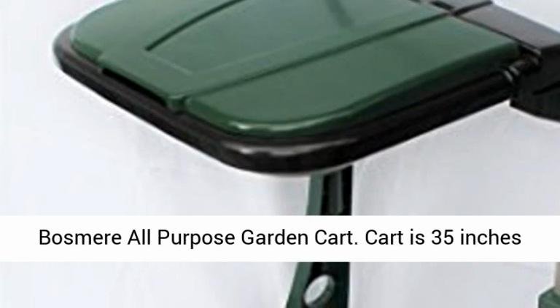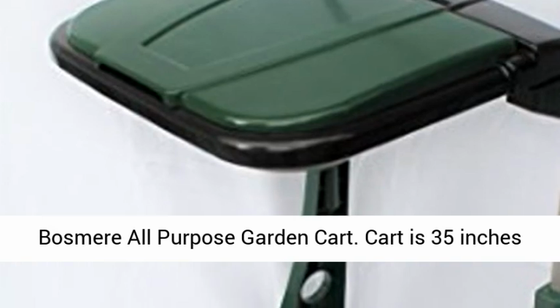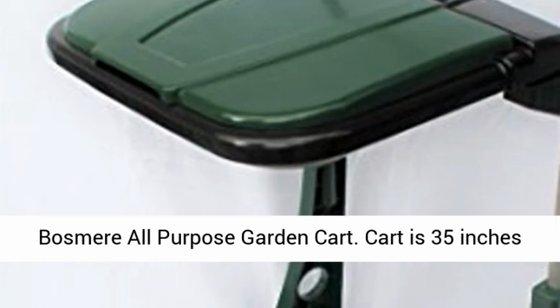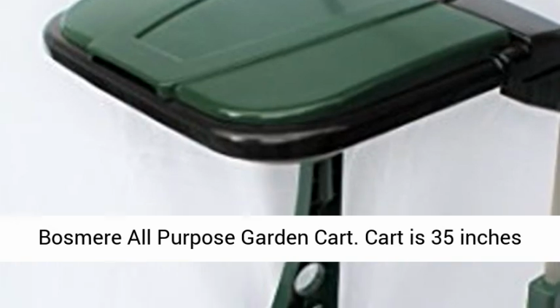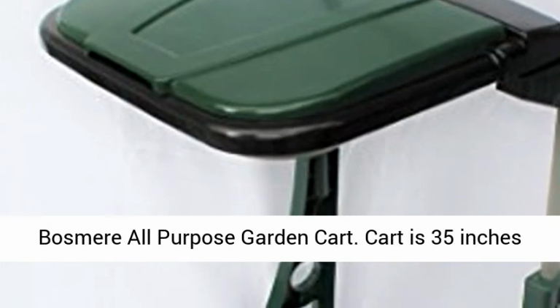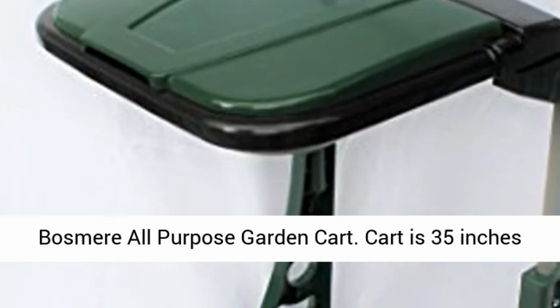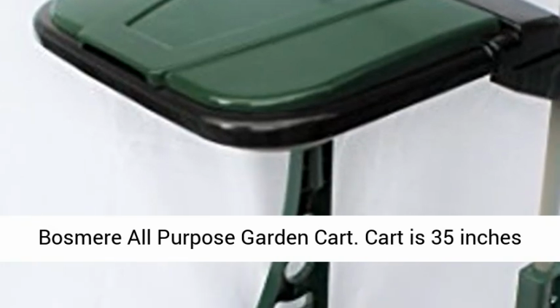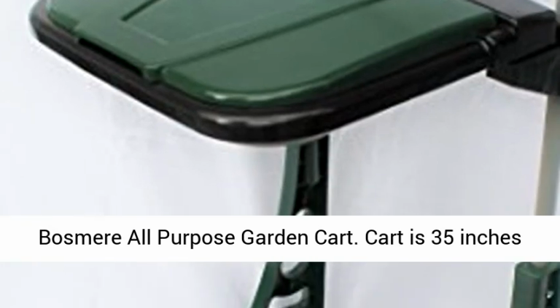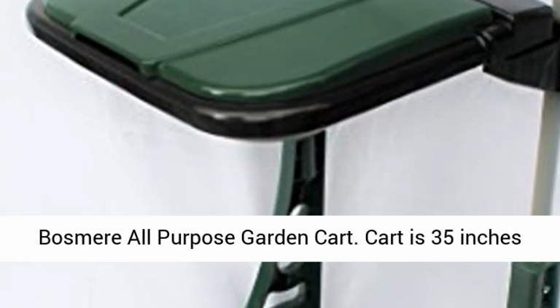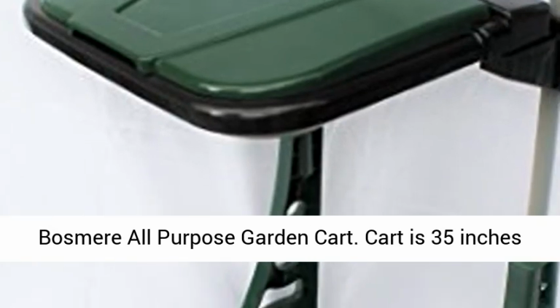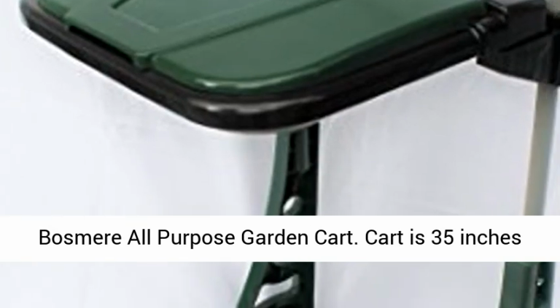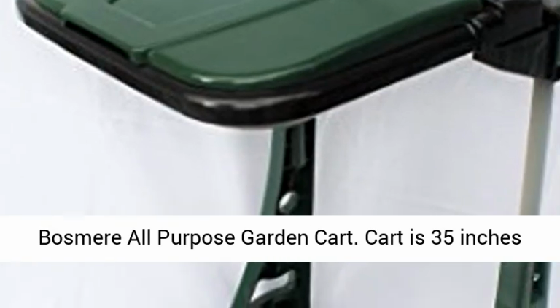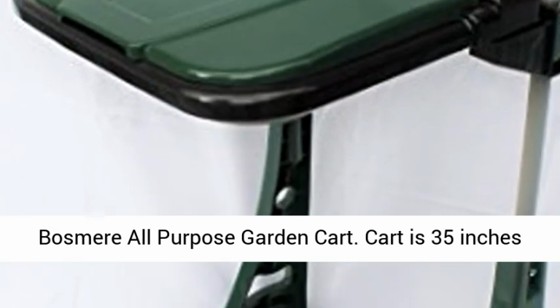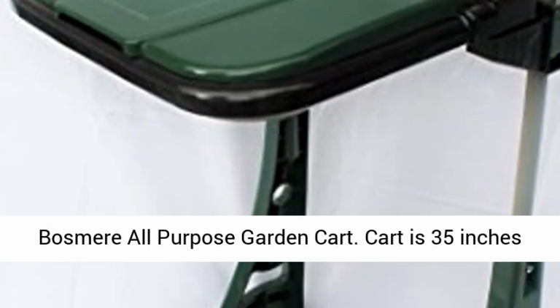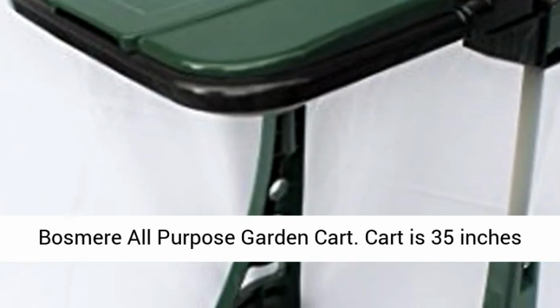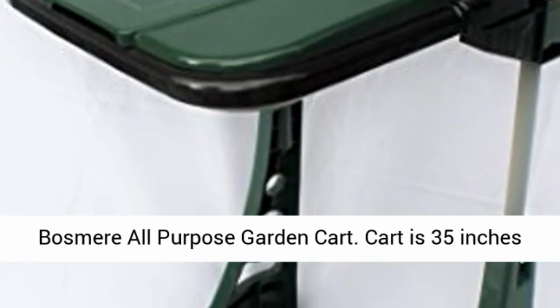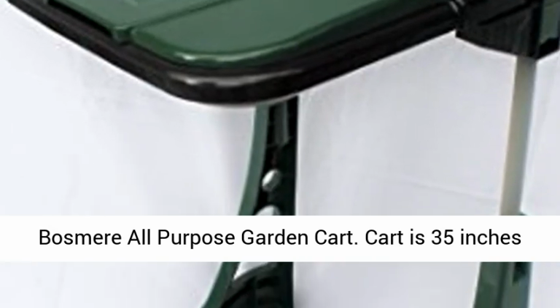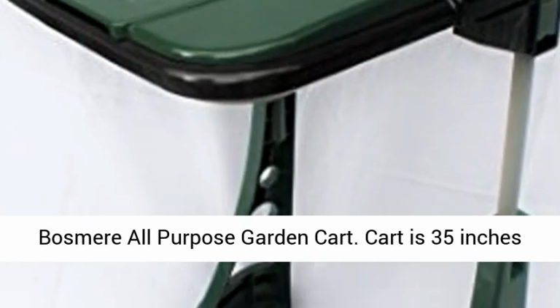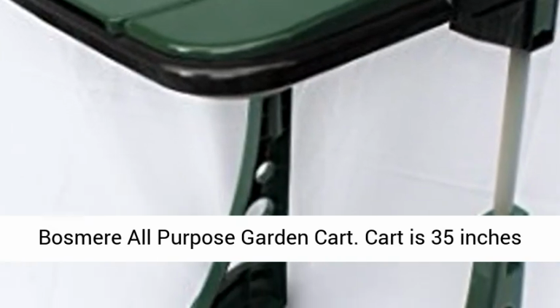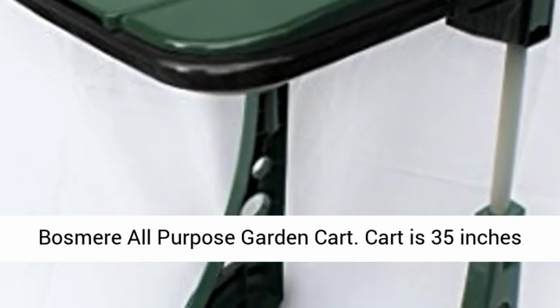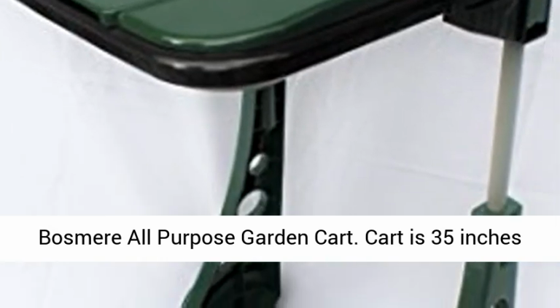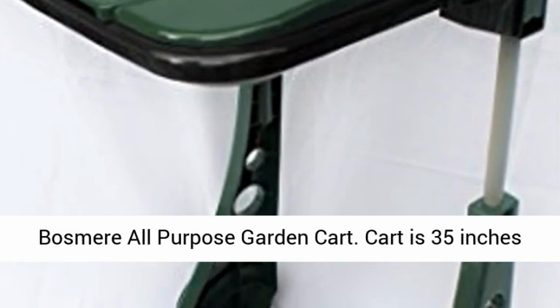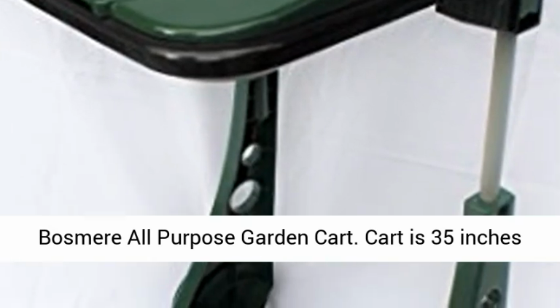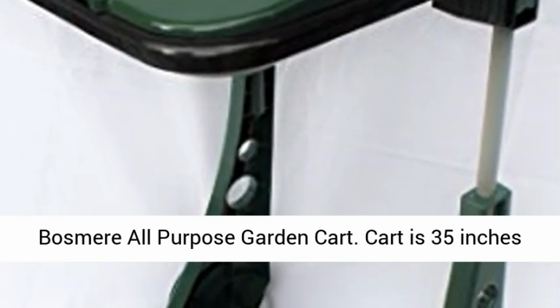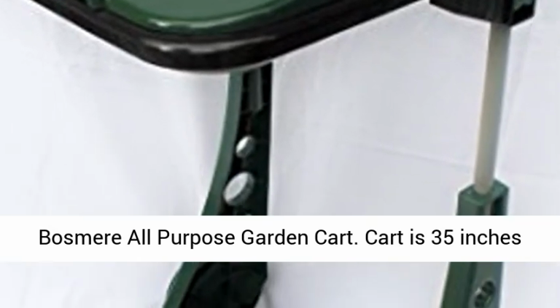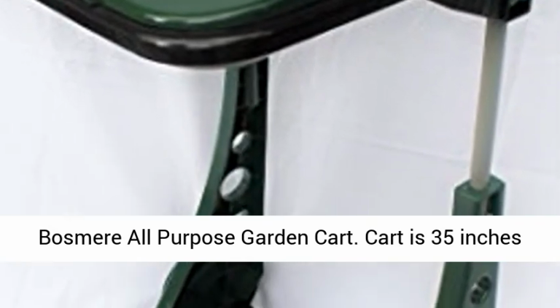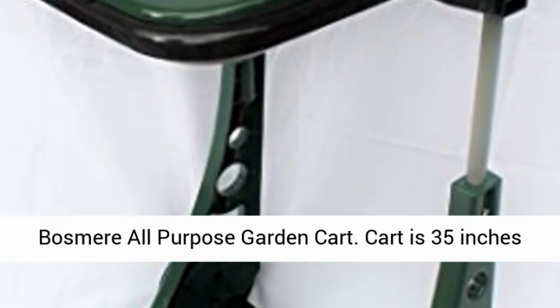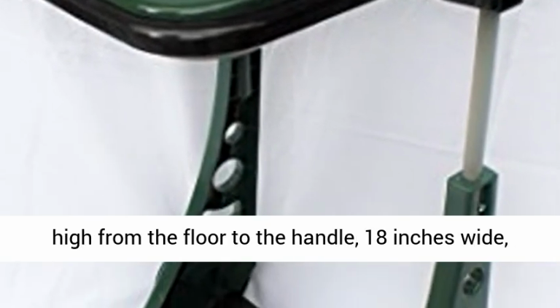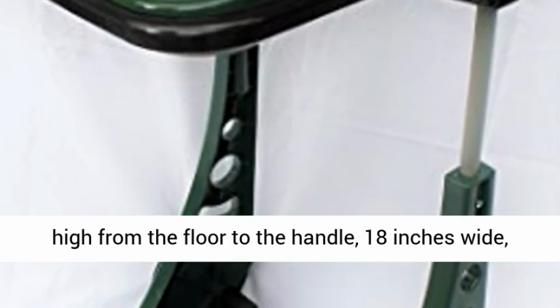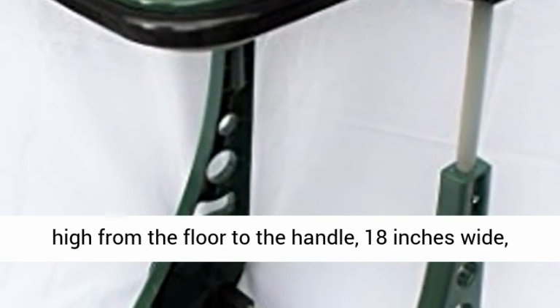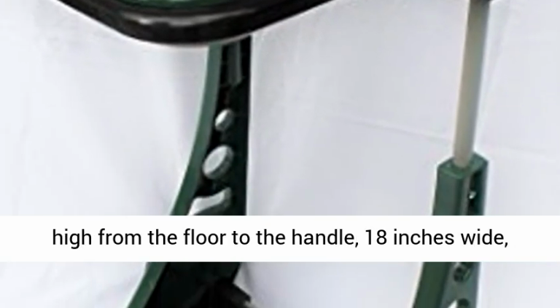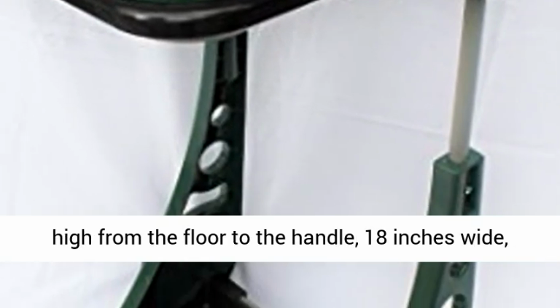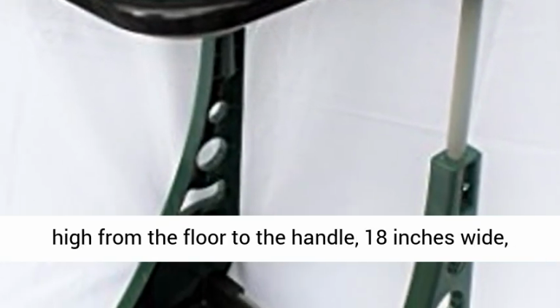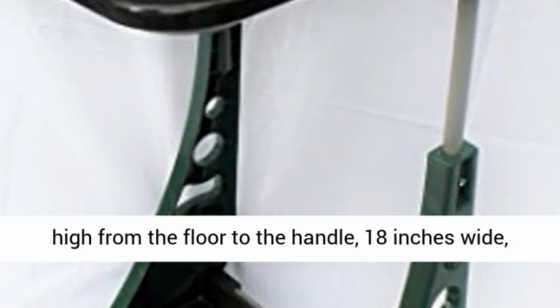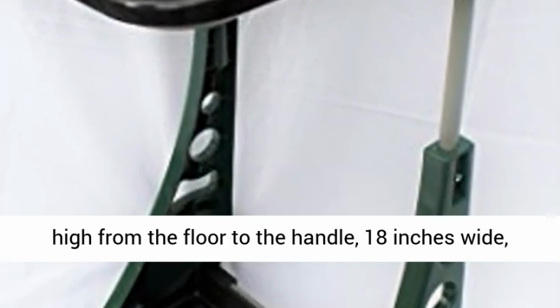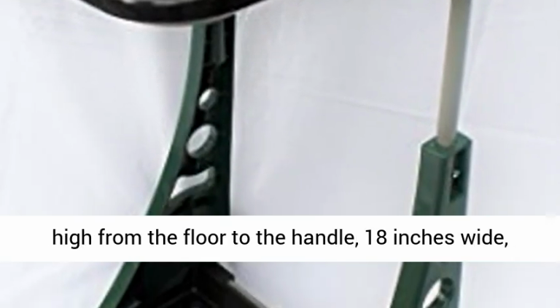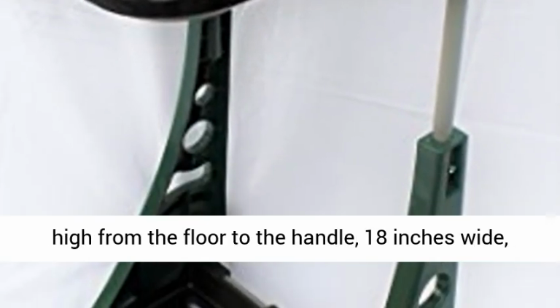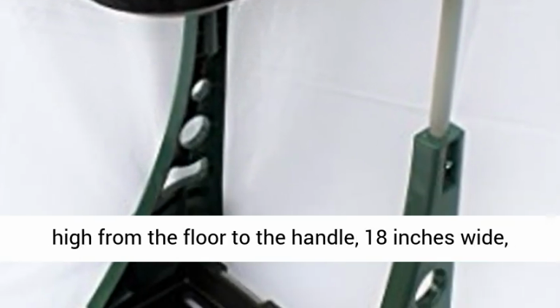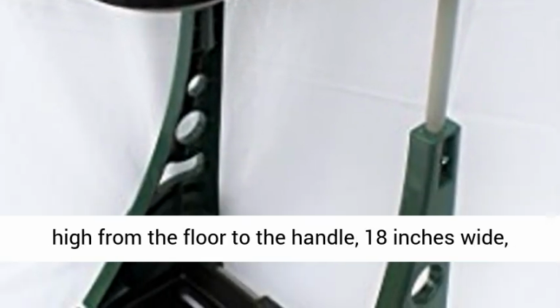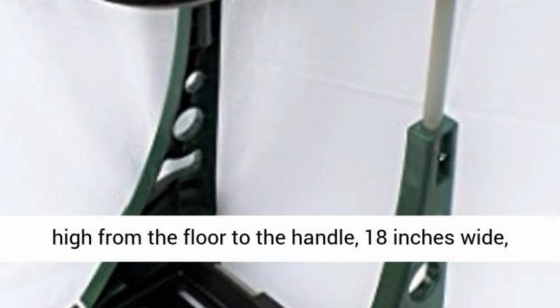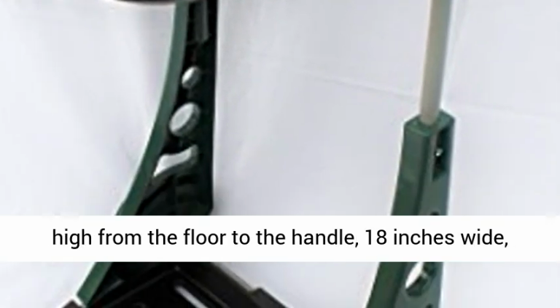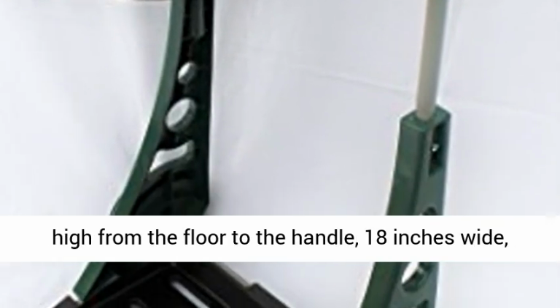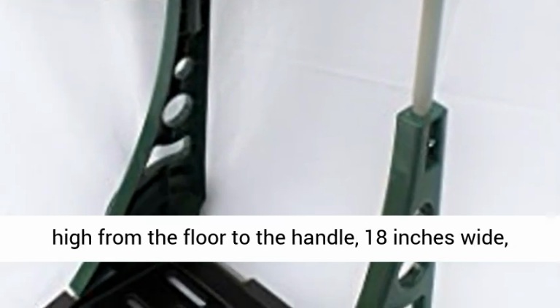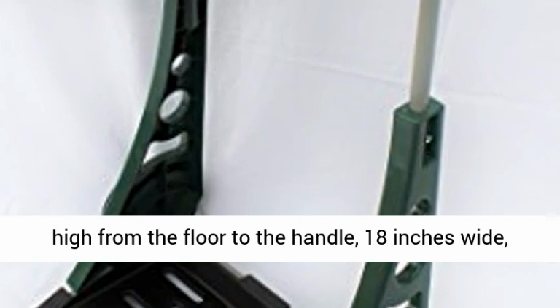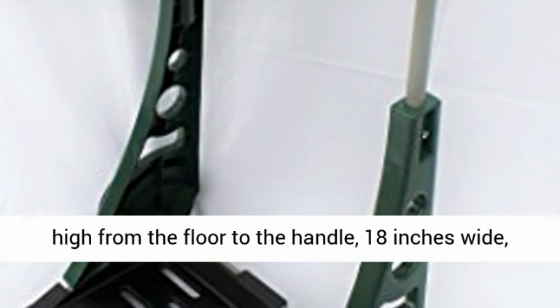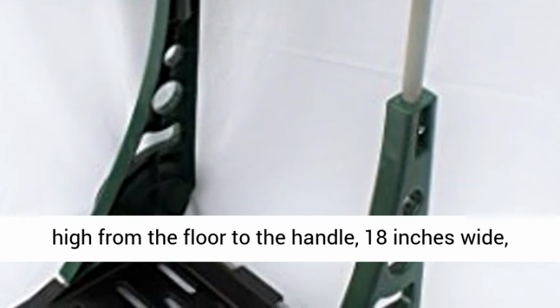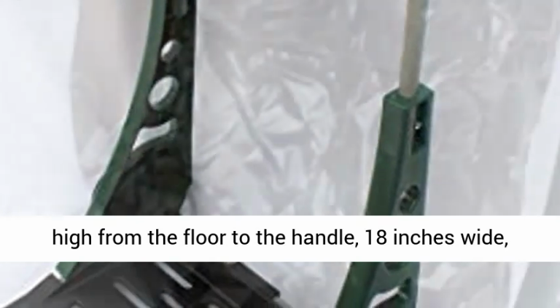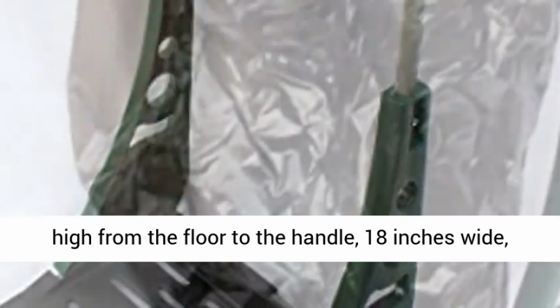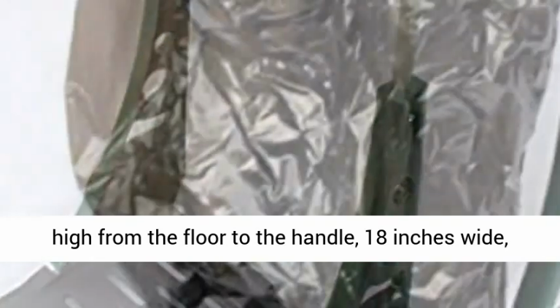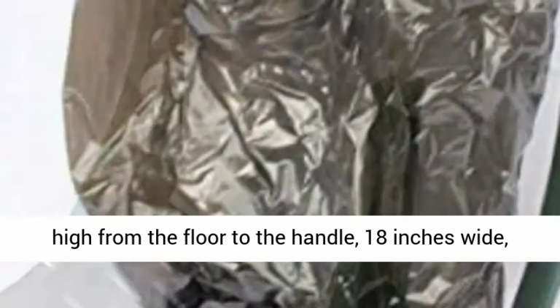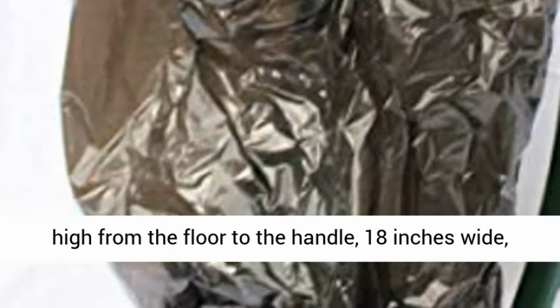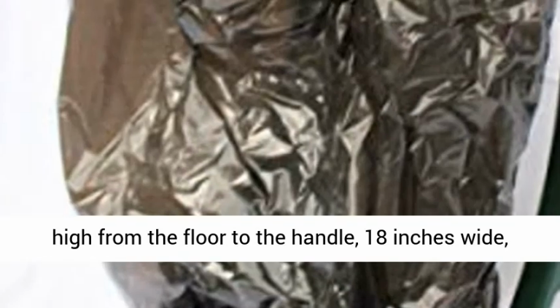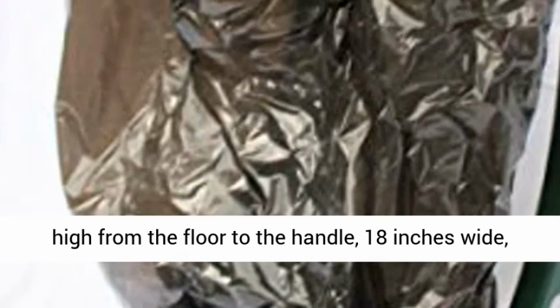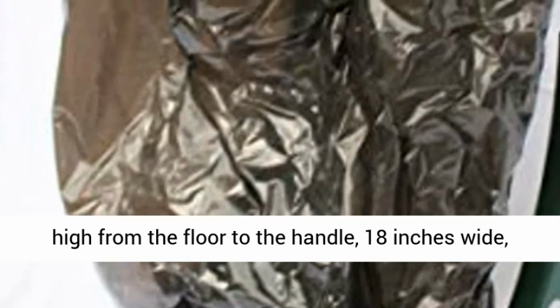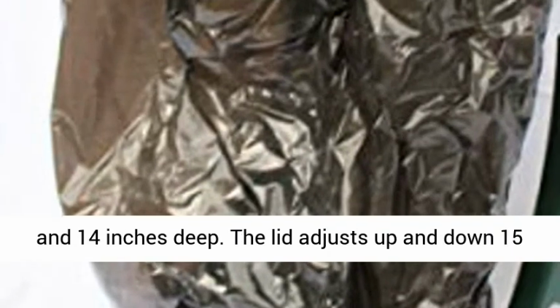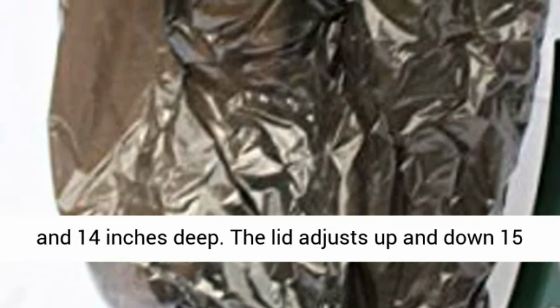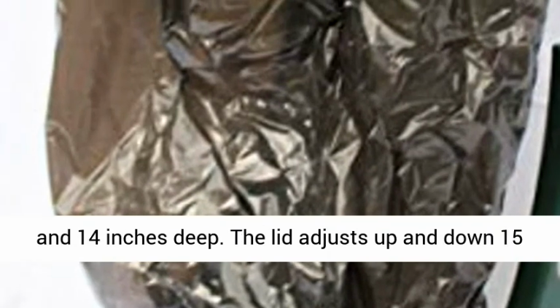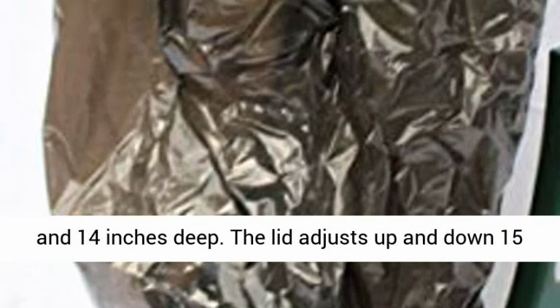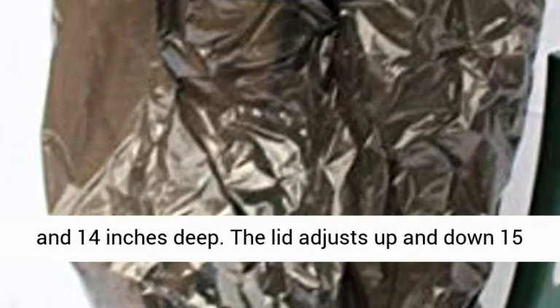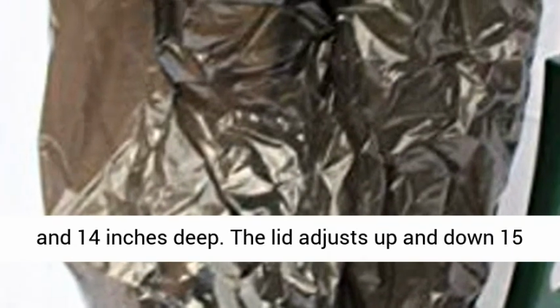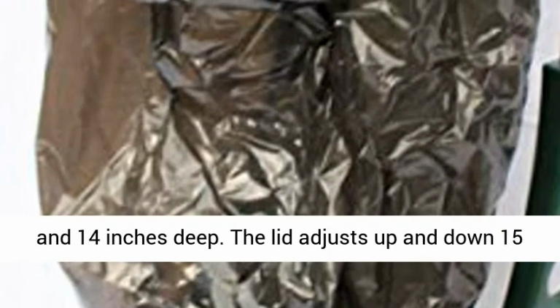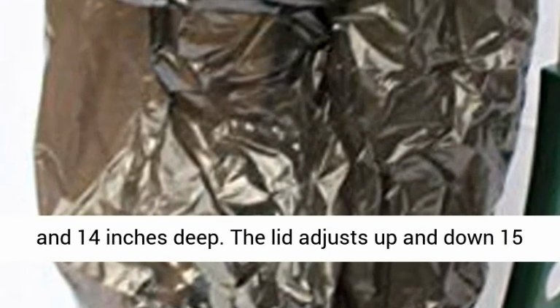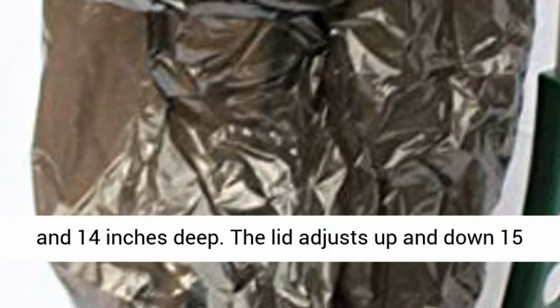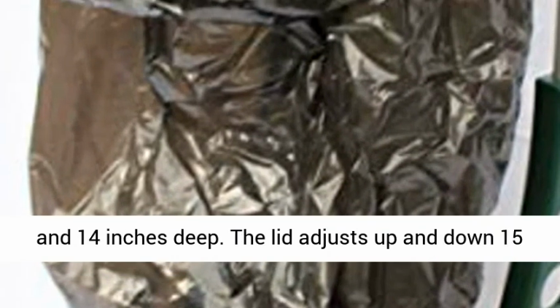Bosmere All-Purpose Garden Cart. The cart is 35 inches high from the floor to the handle, 18 inches wide, and 14 inches deep.